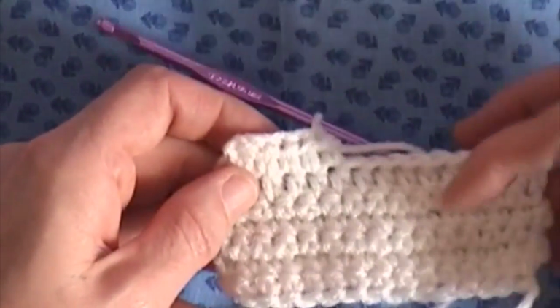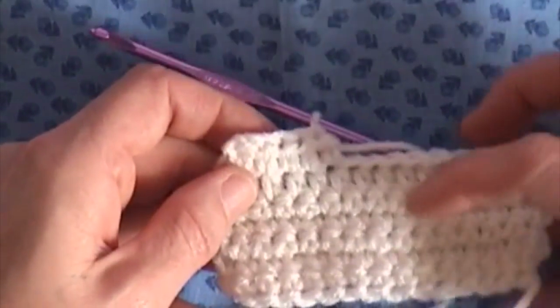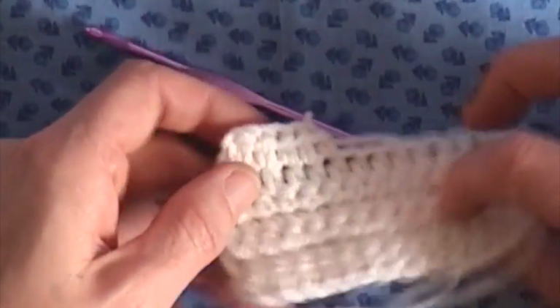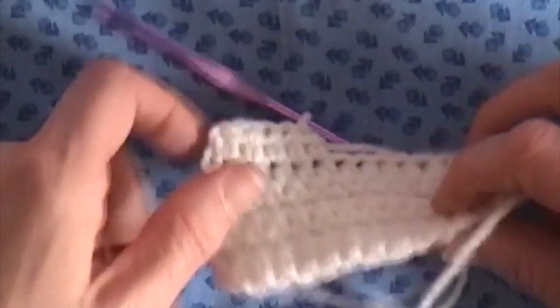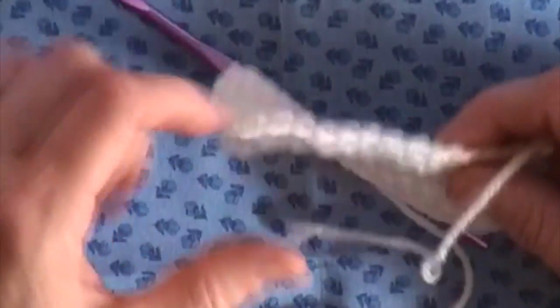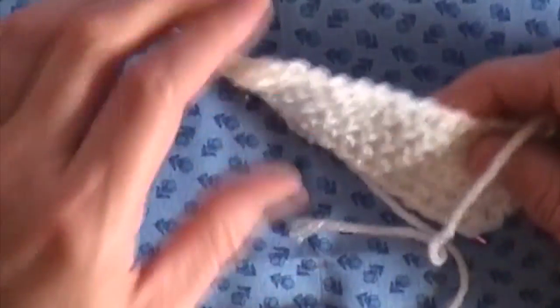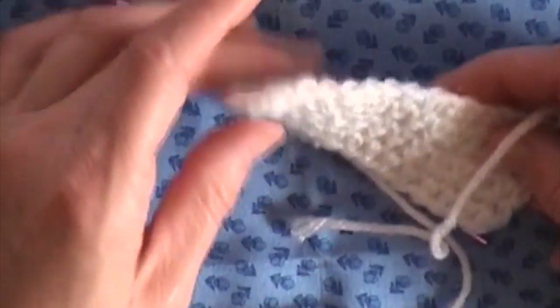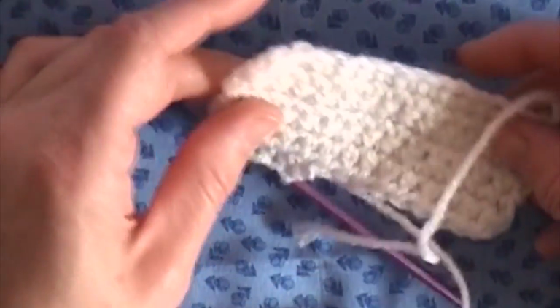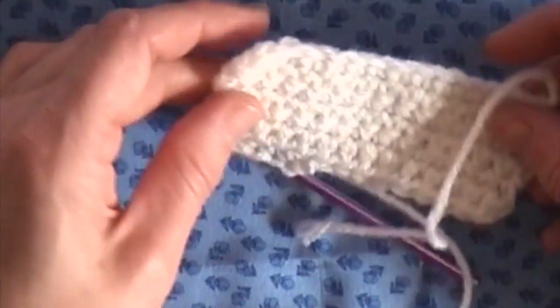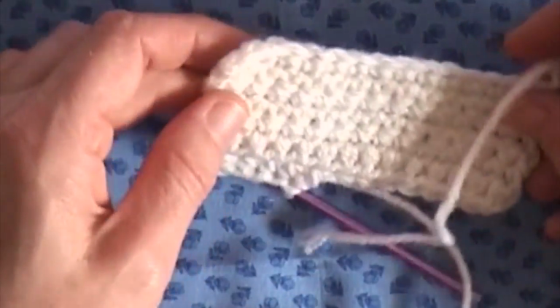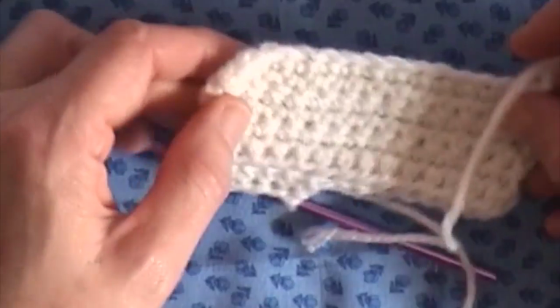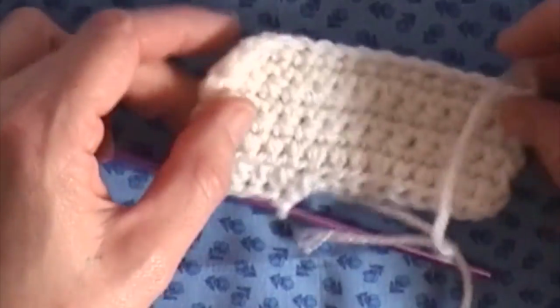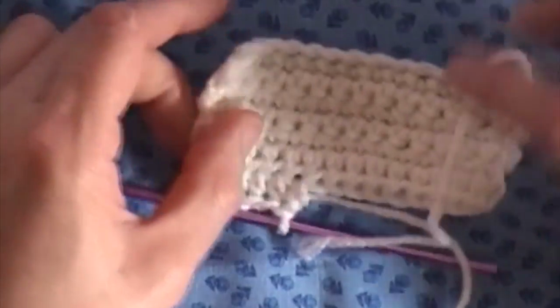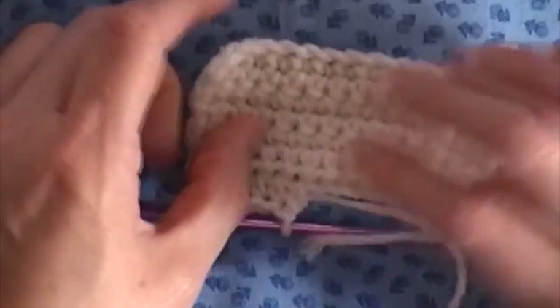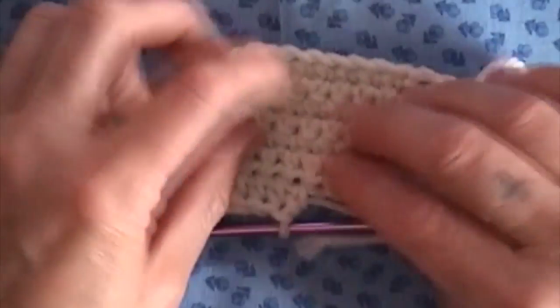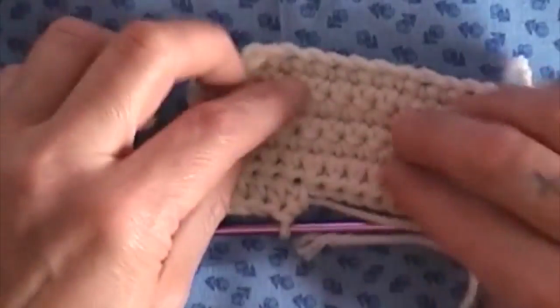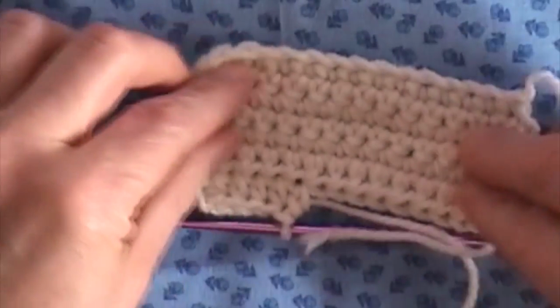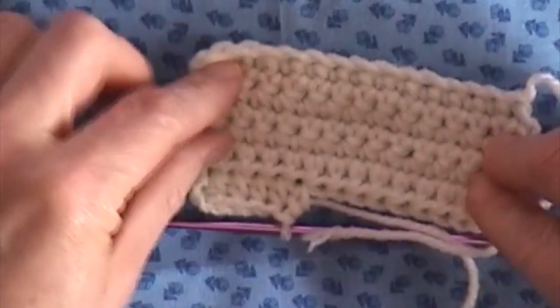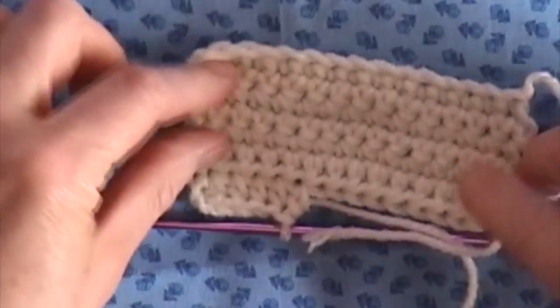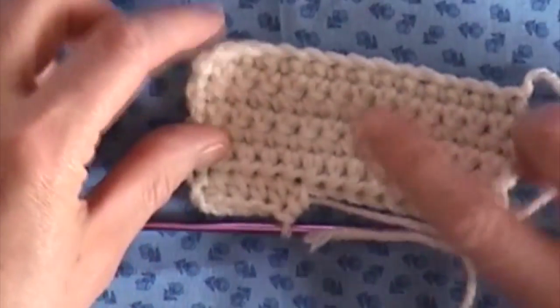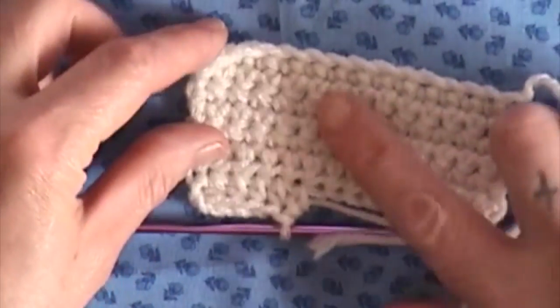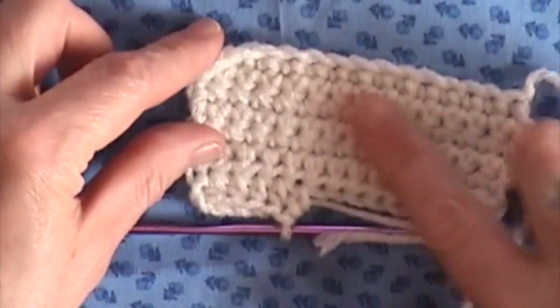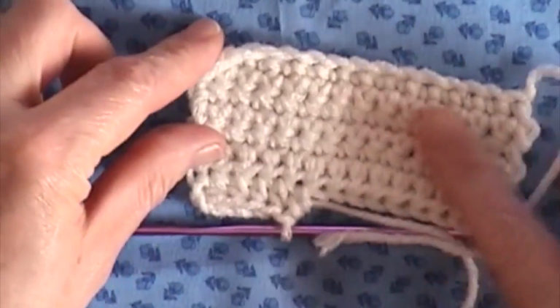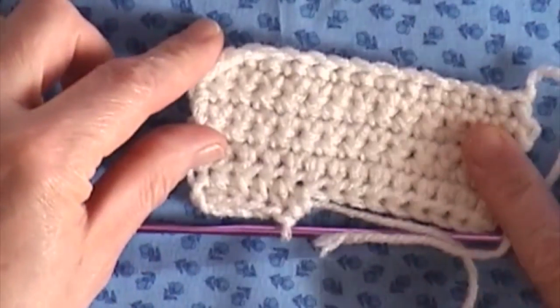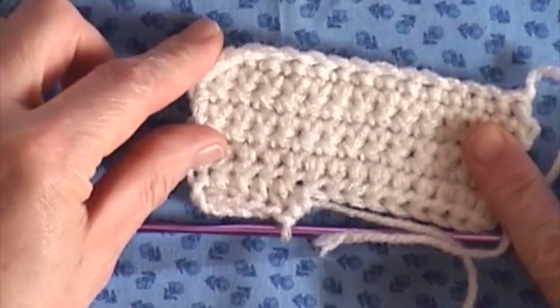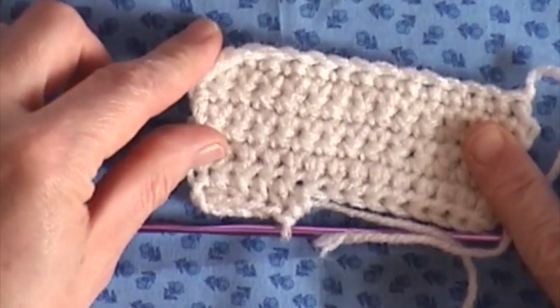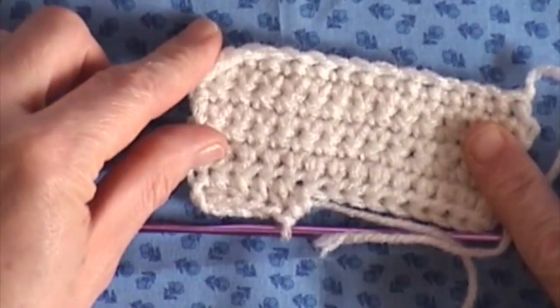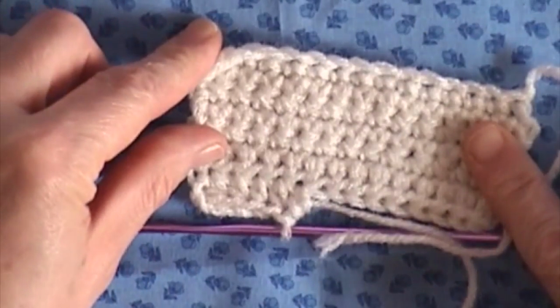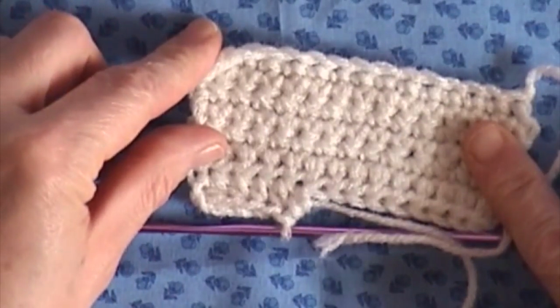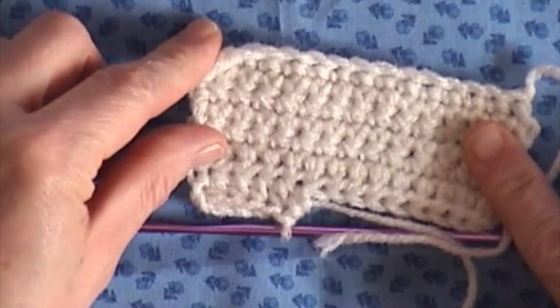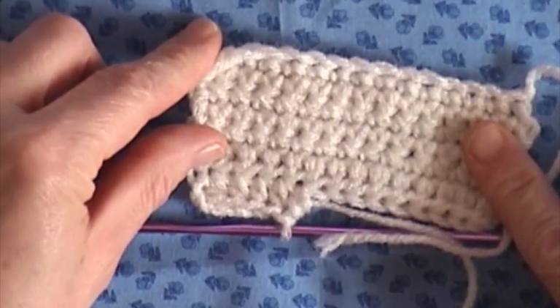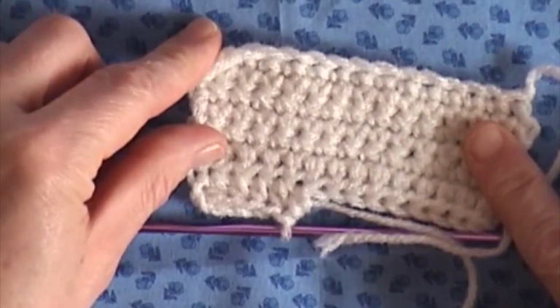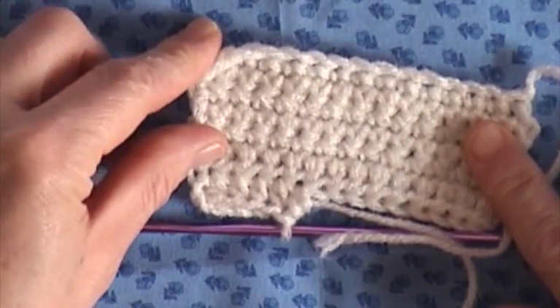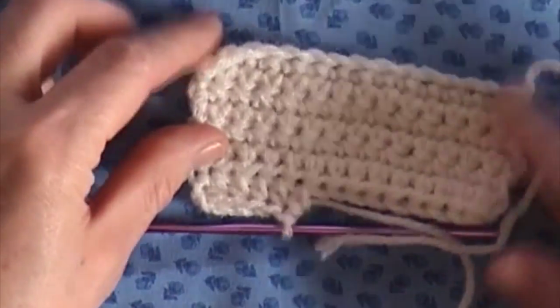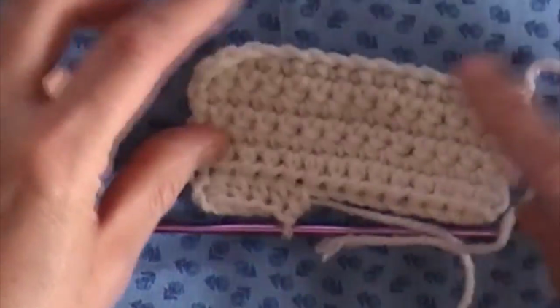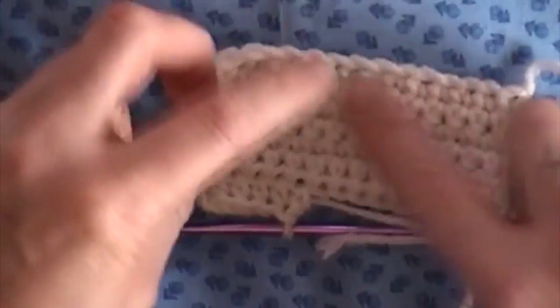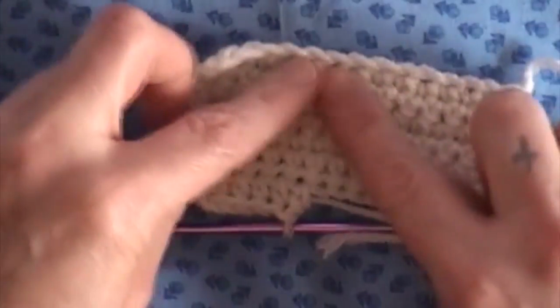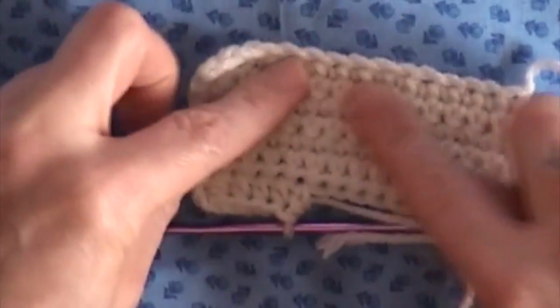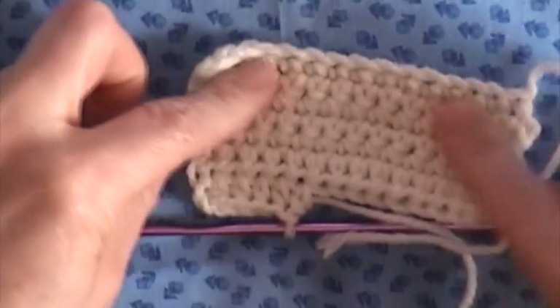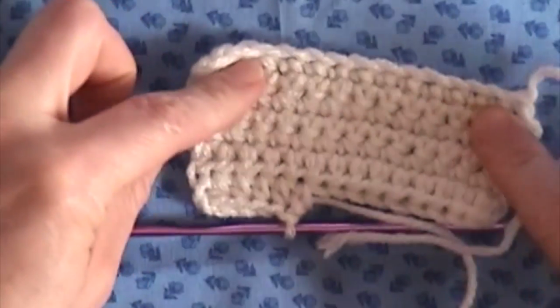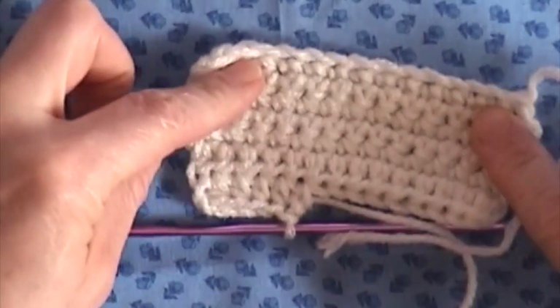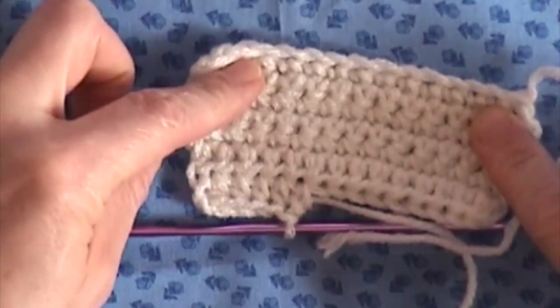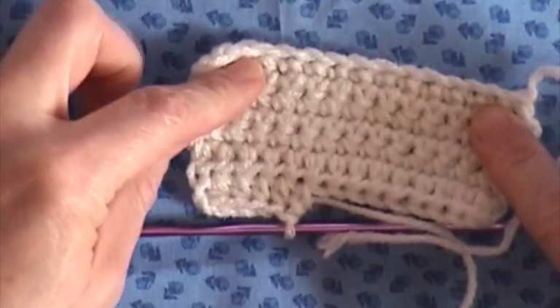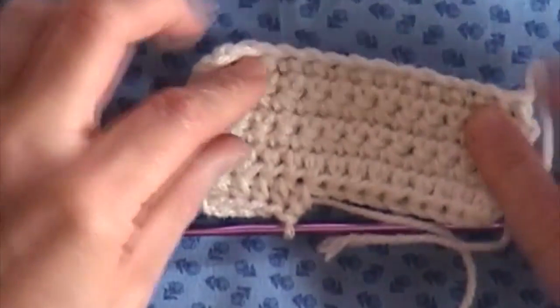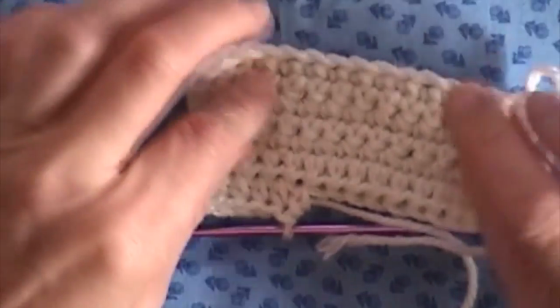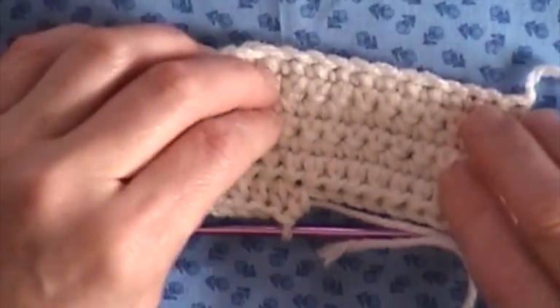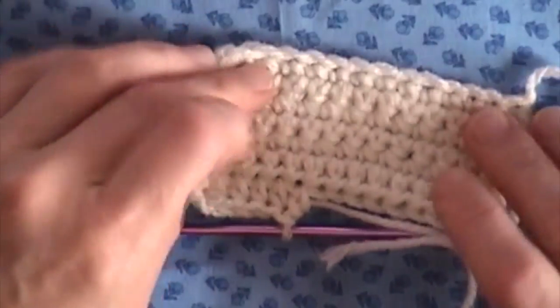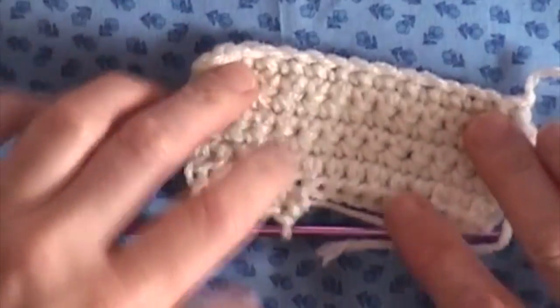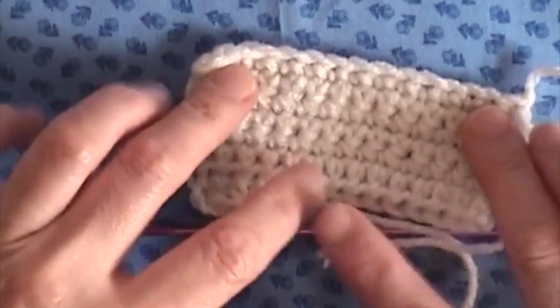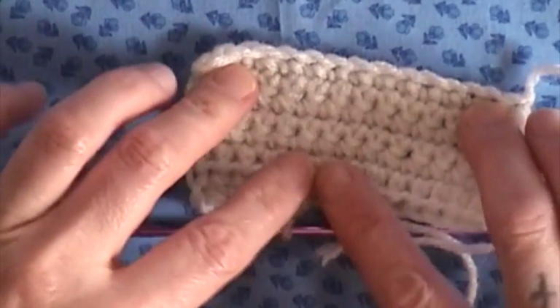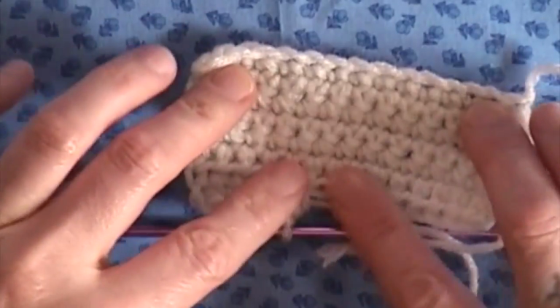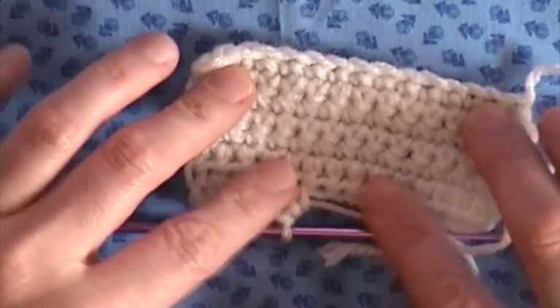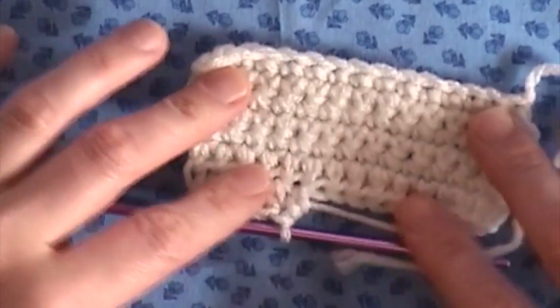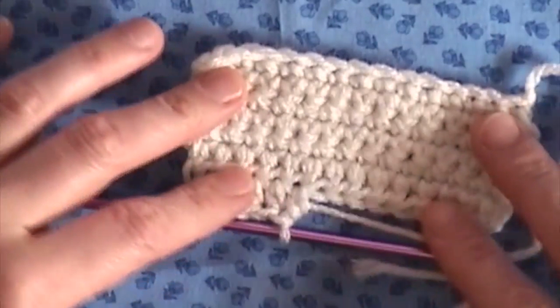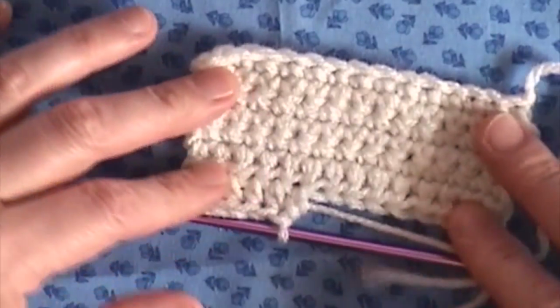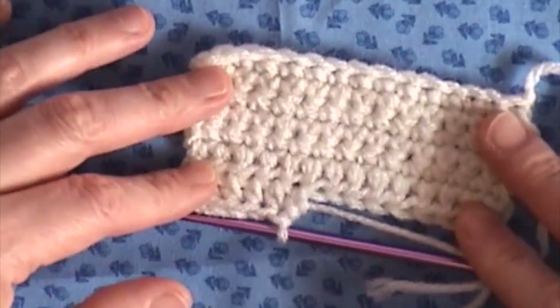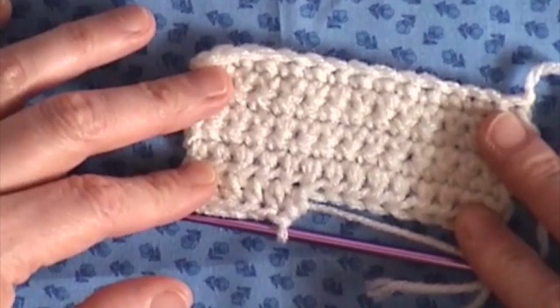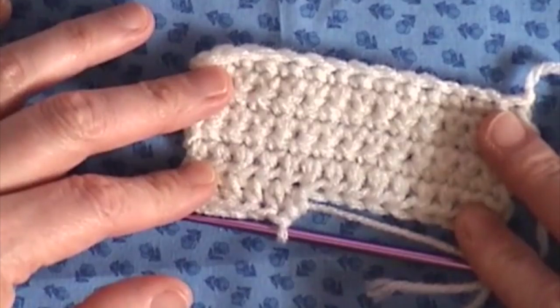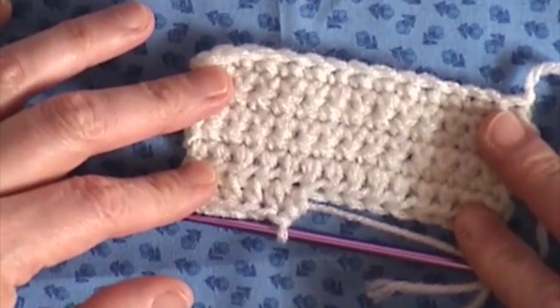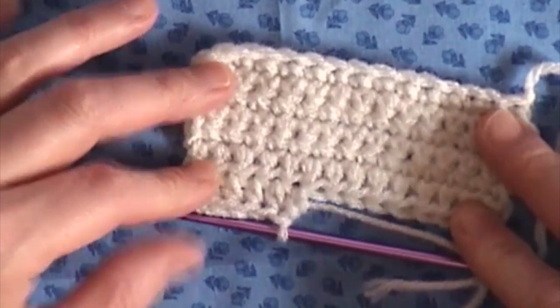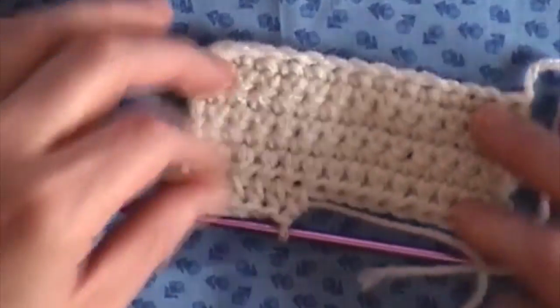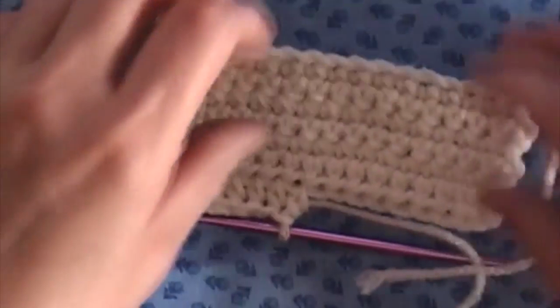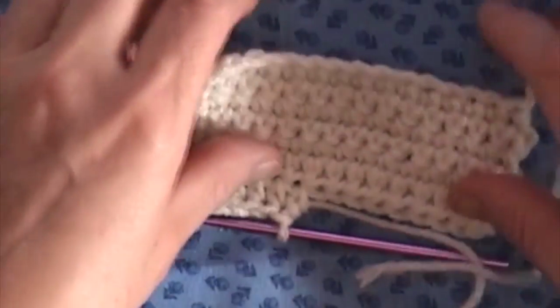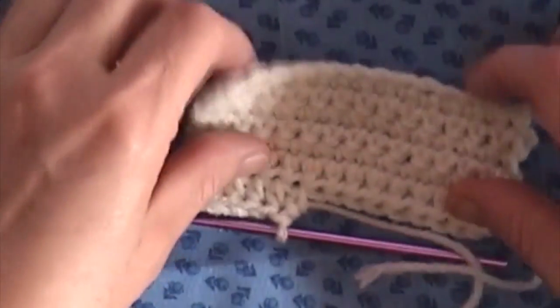This is what the single crochet looked like here — that was the single — and then this is the half double, so that you can see the difference between the patterns.